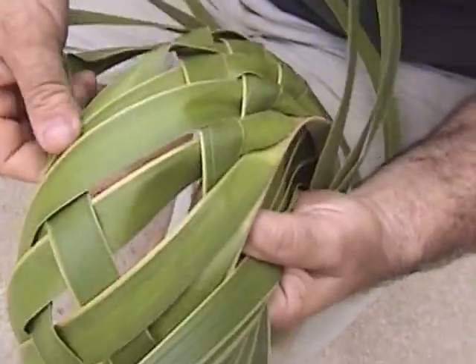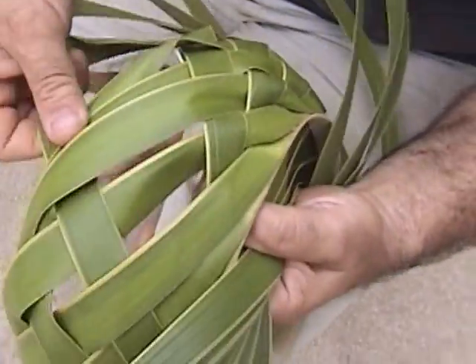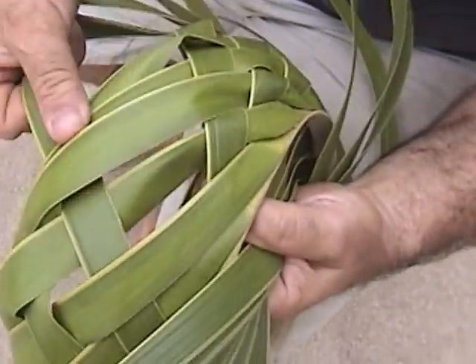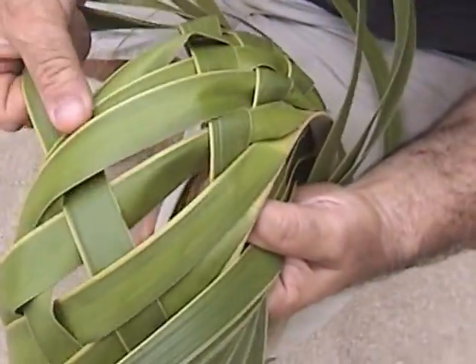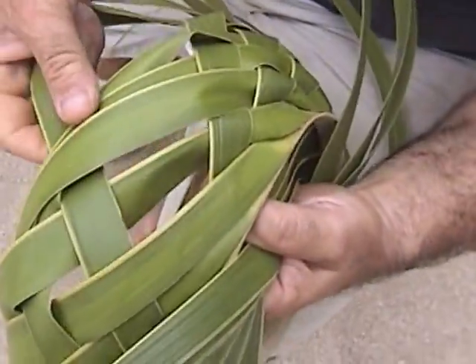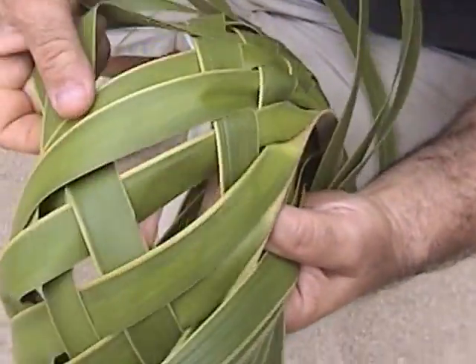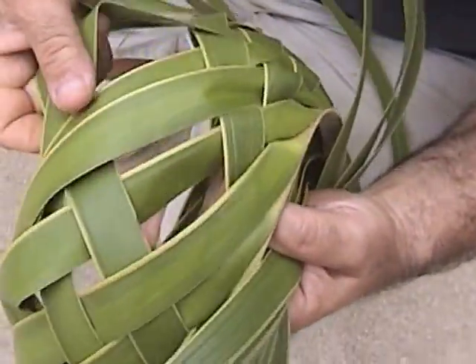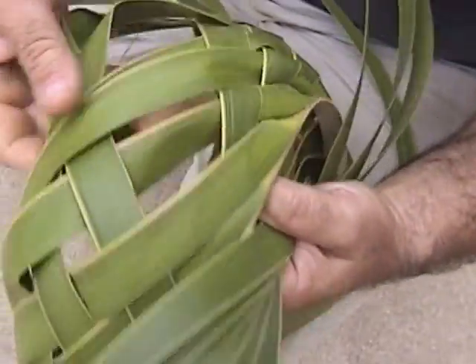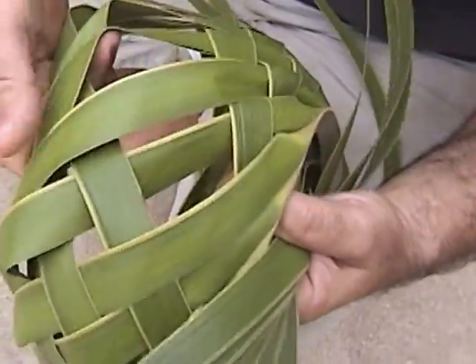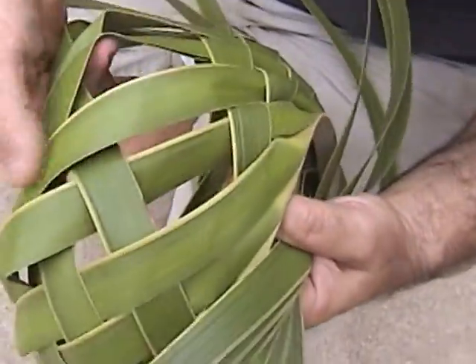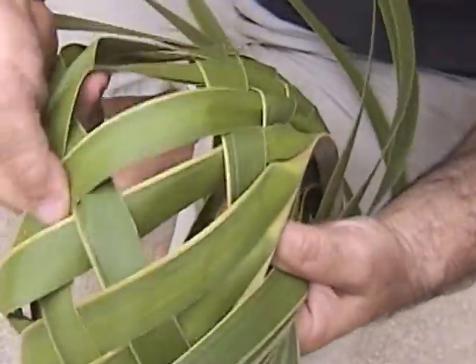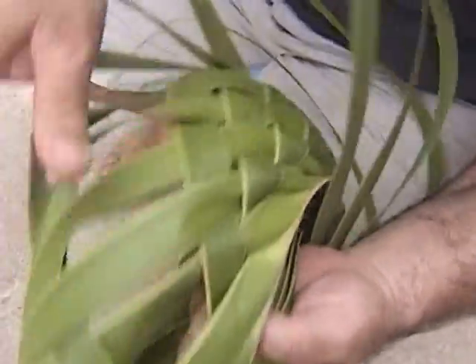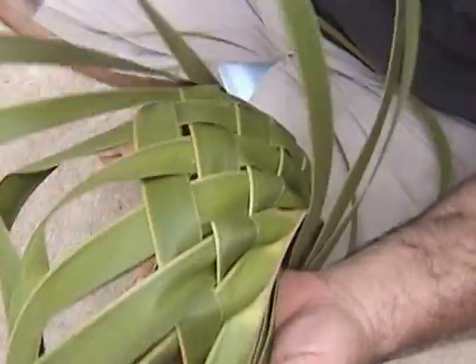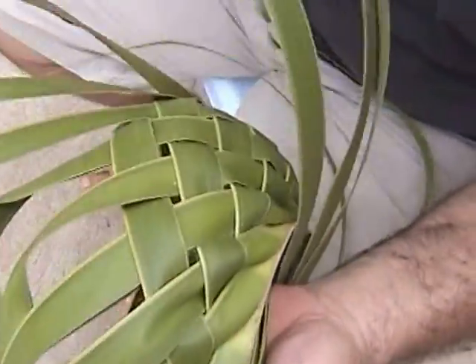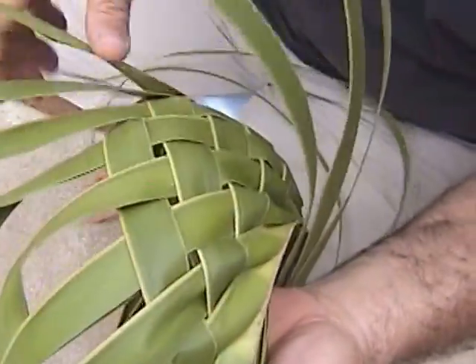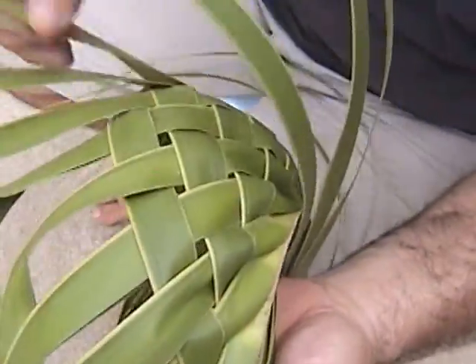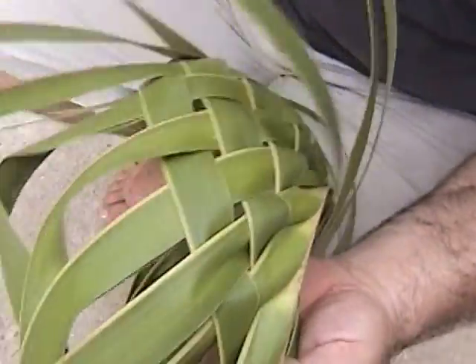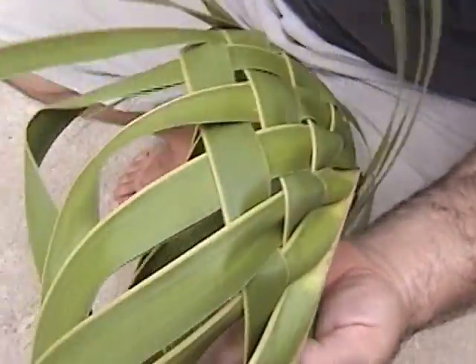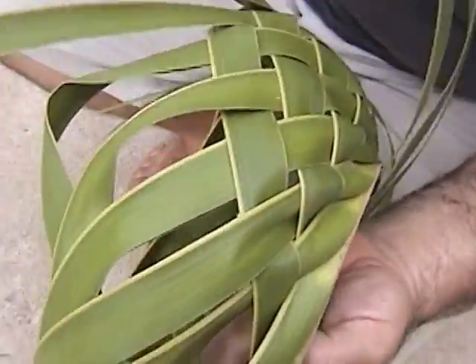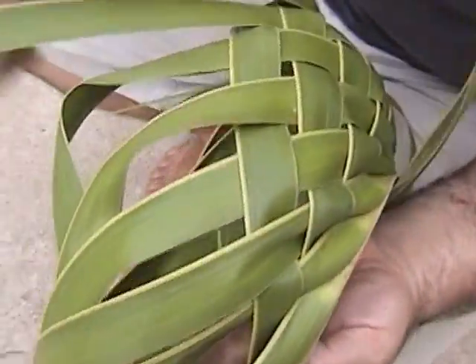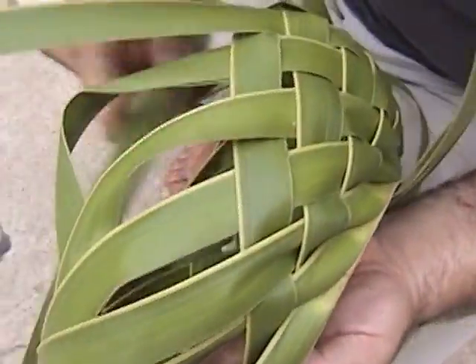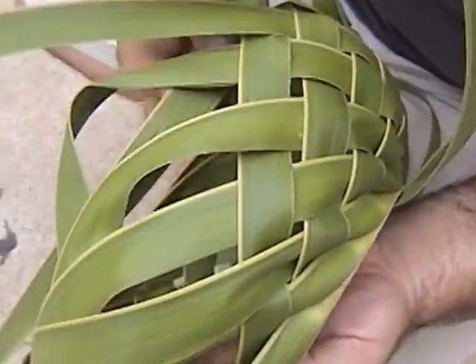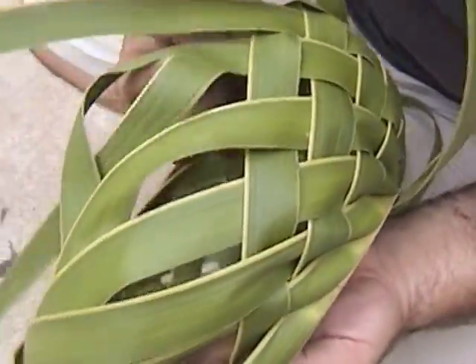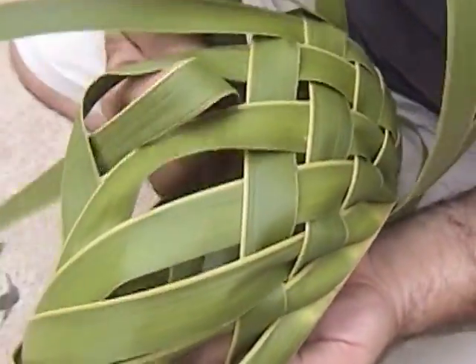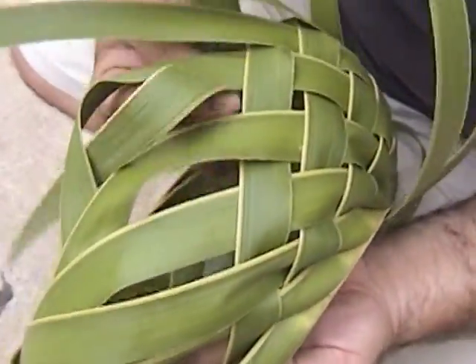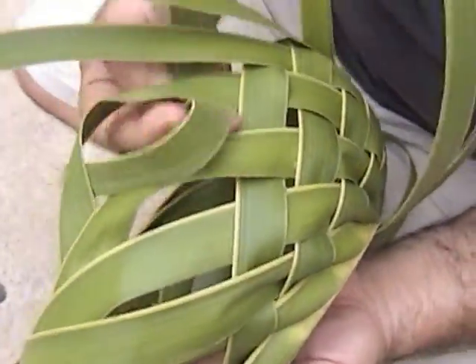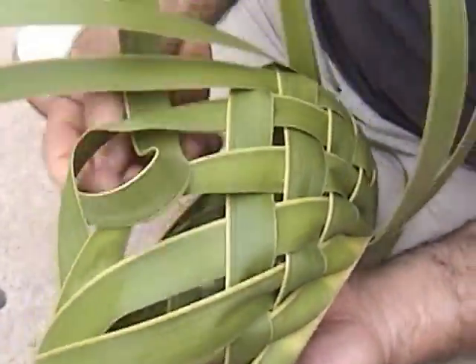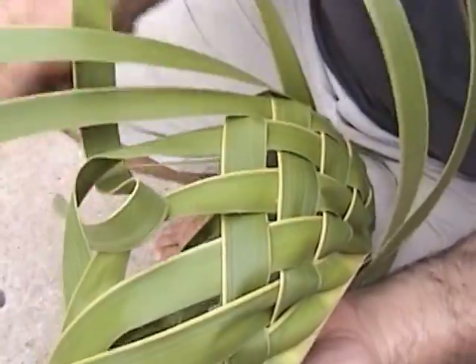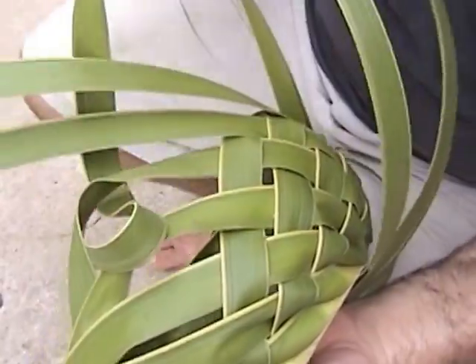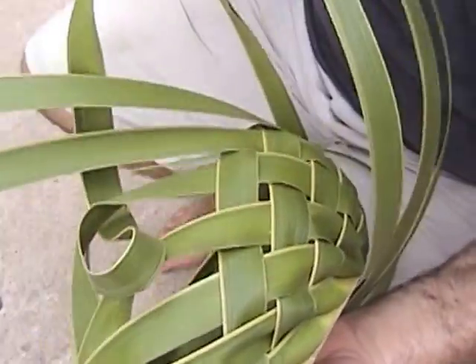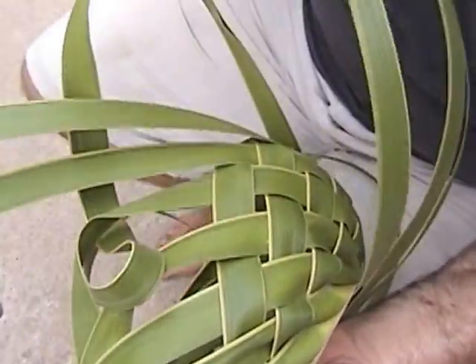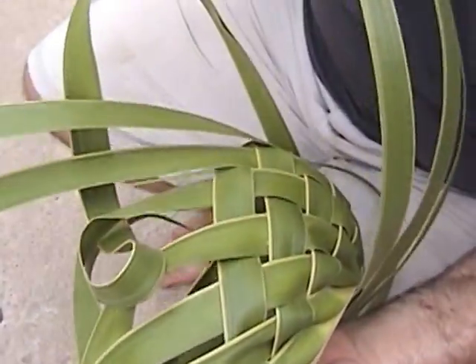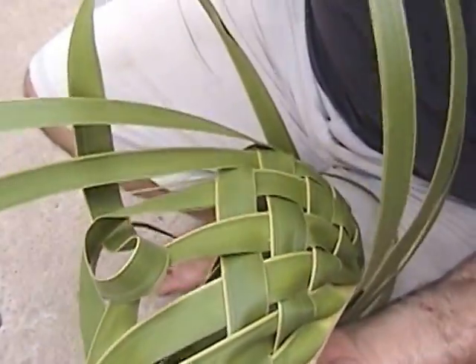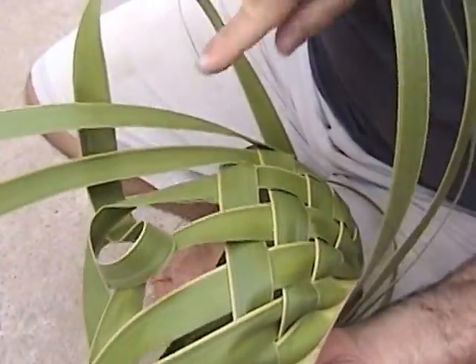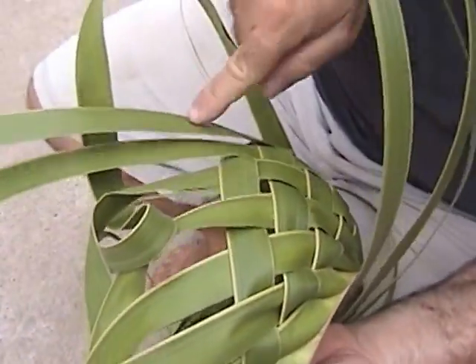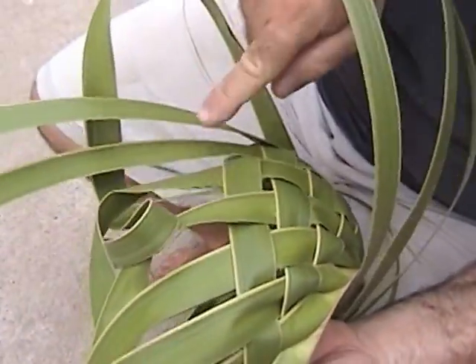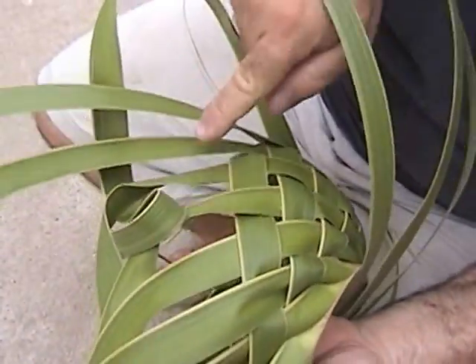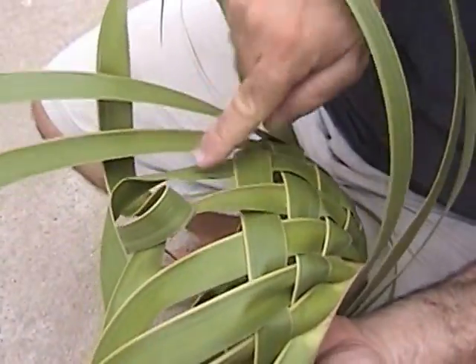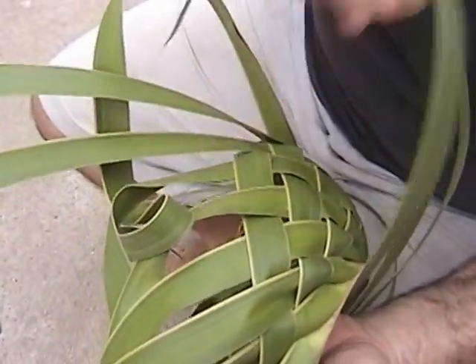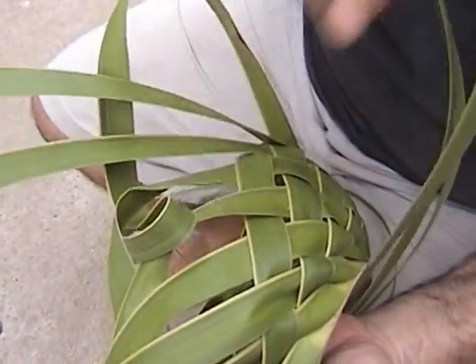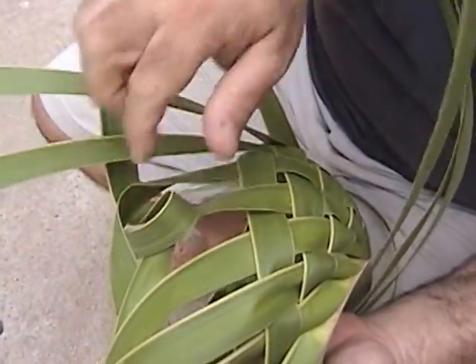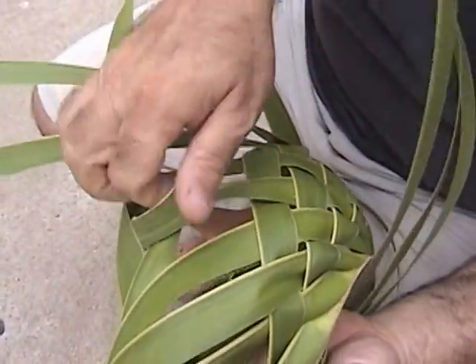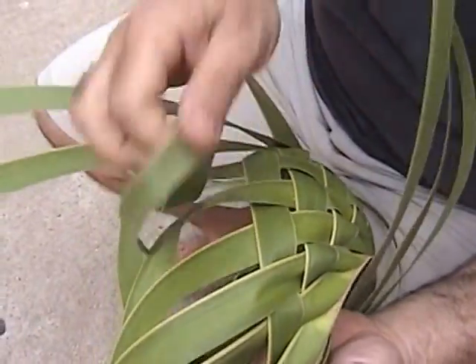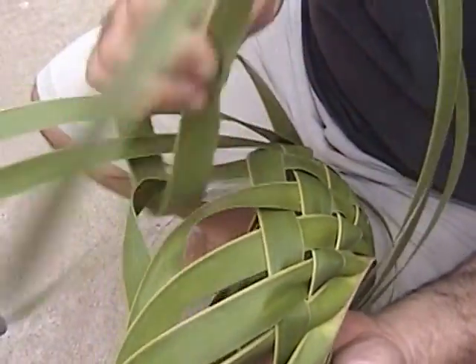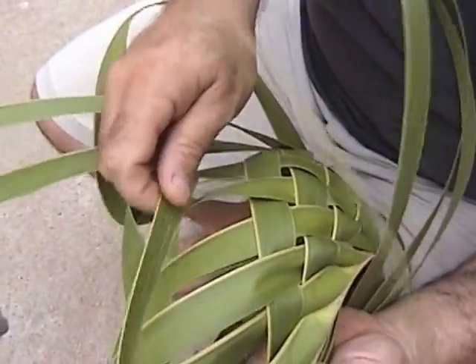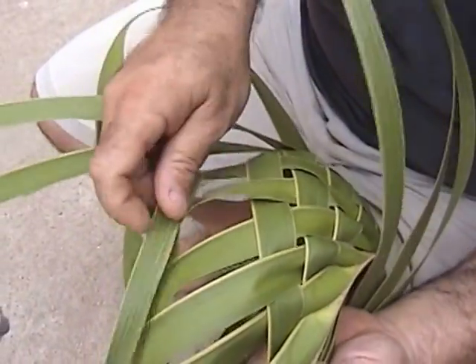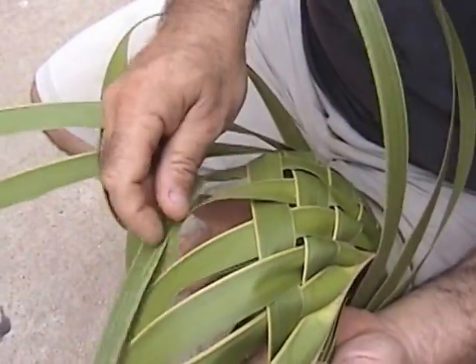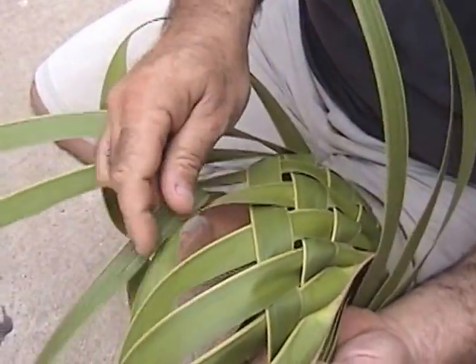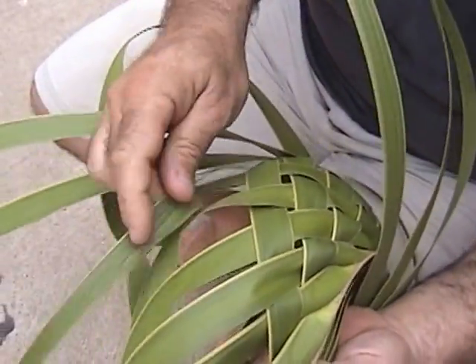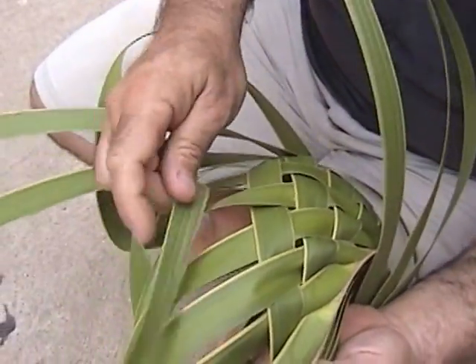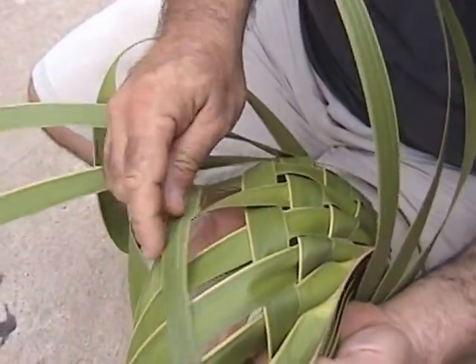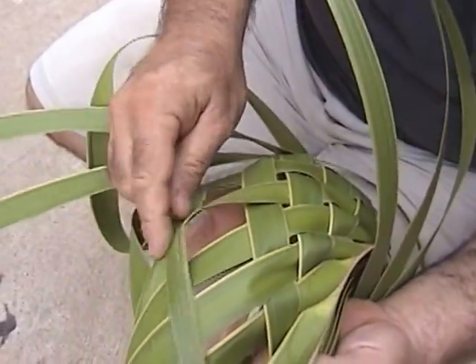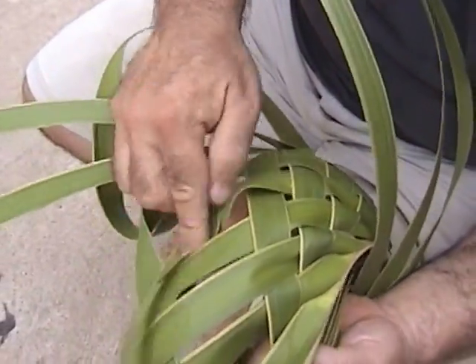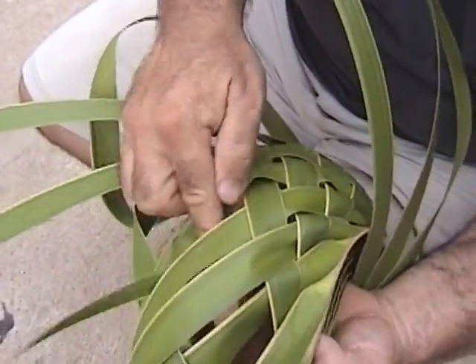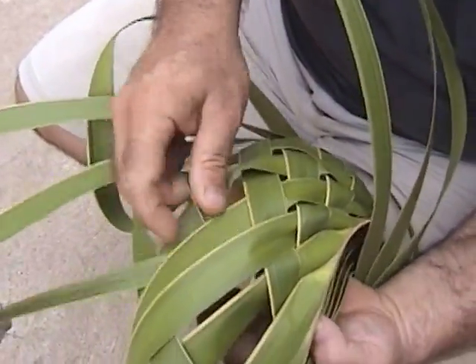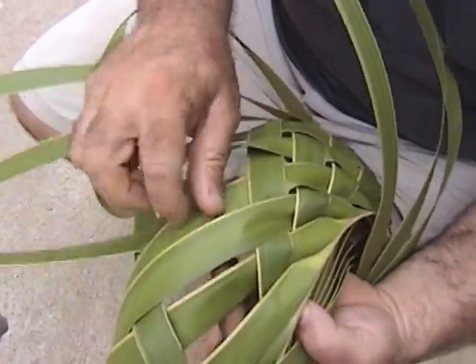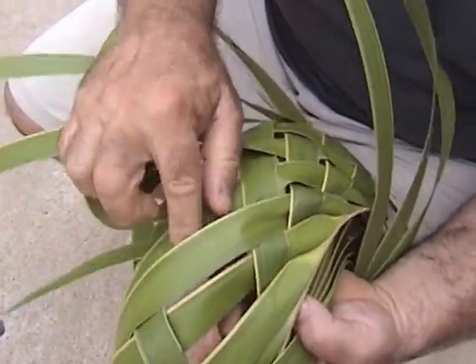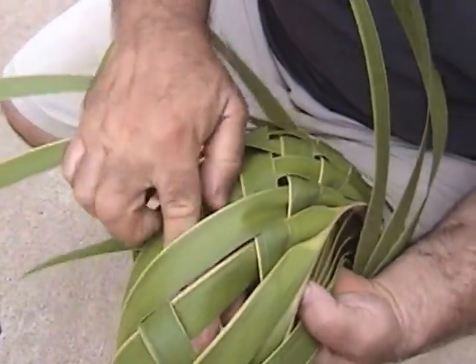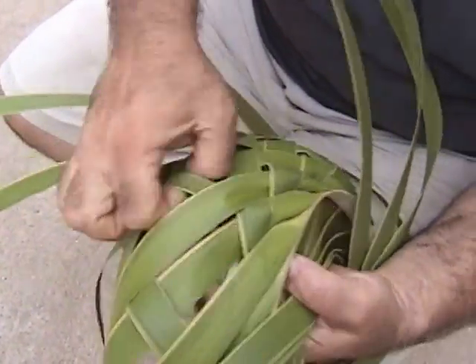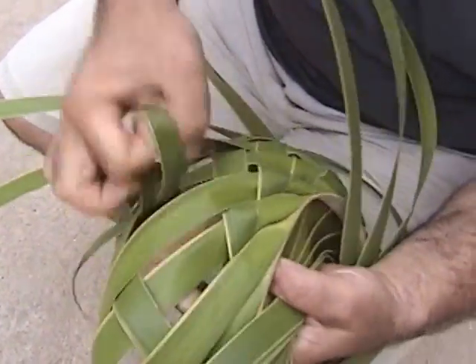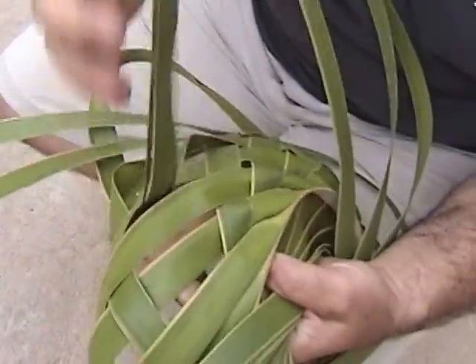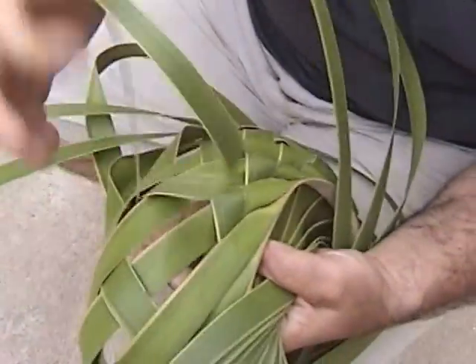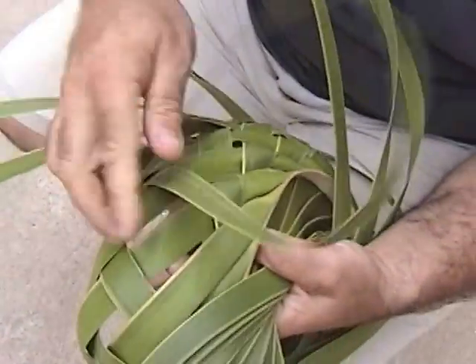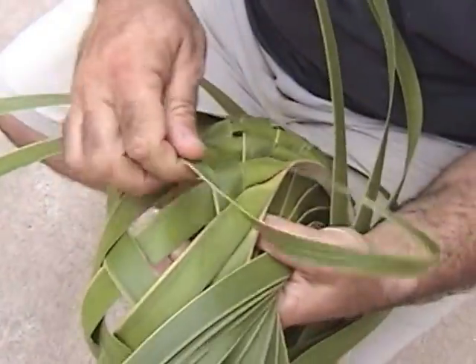You always got to help guide the leaf. Skip three, one, two, three, and then weave over and under five.